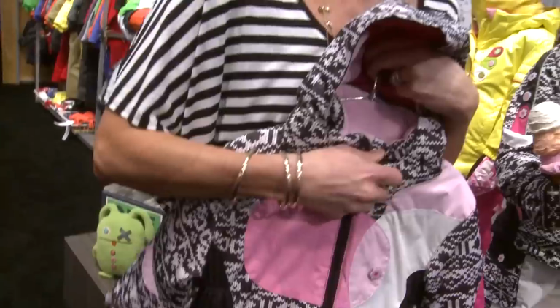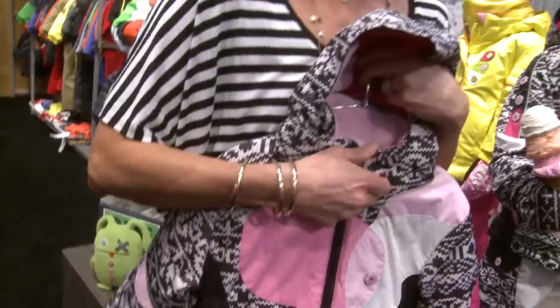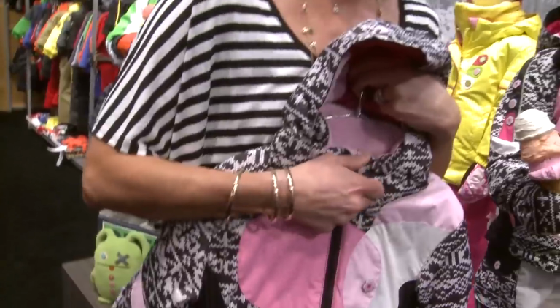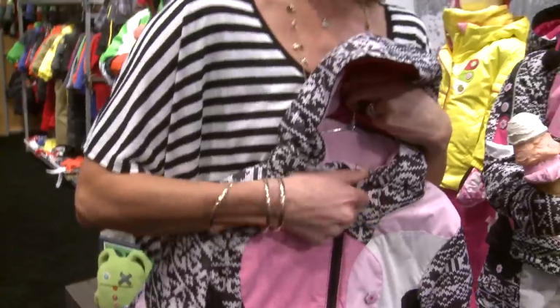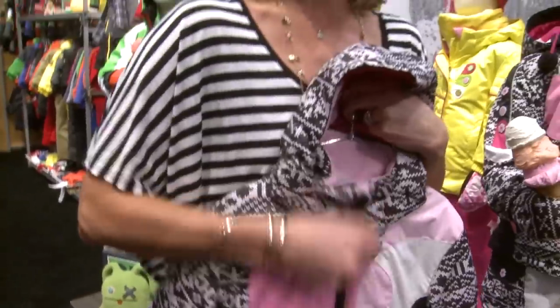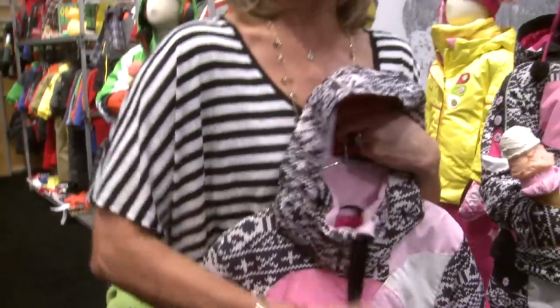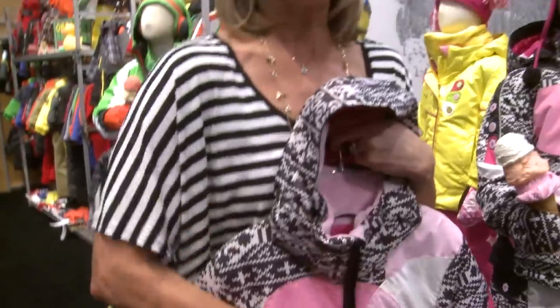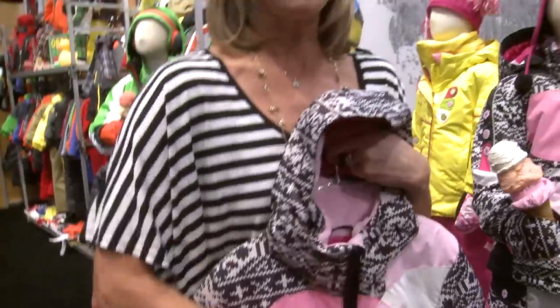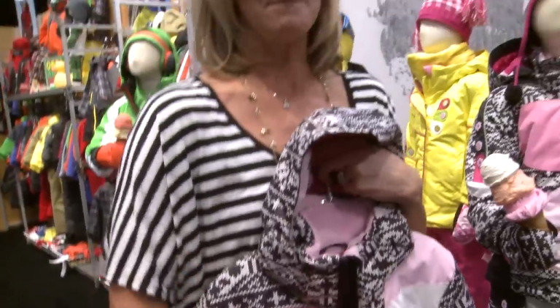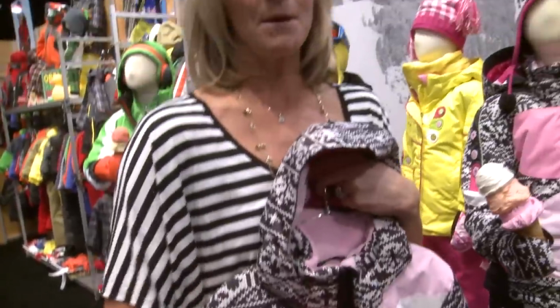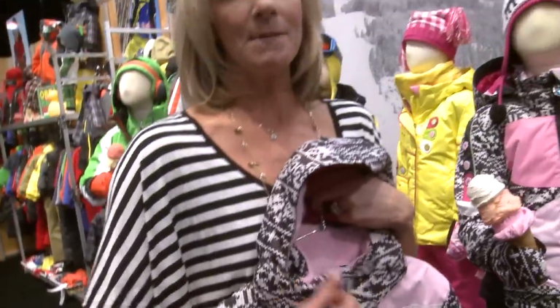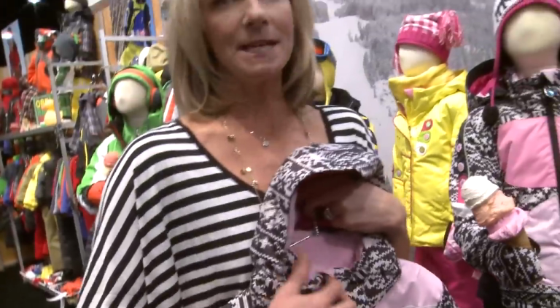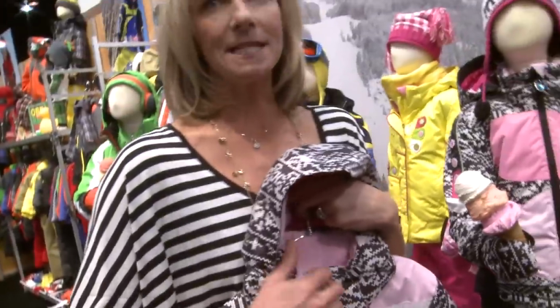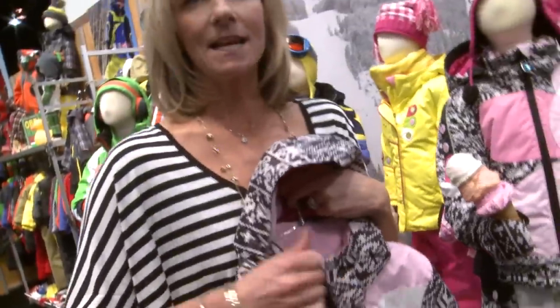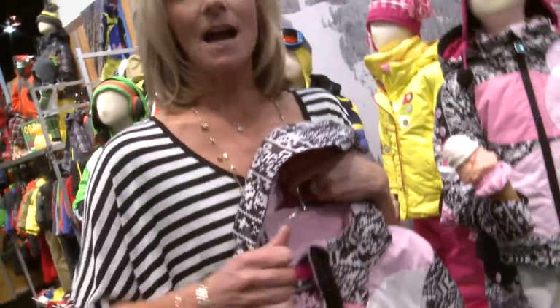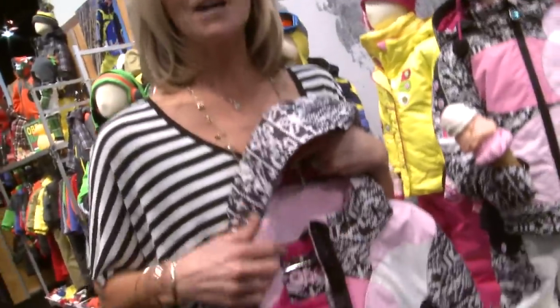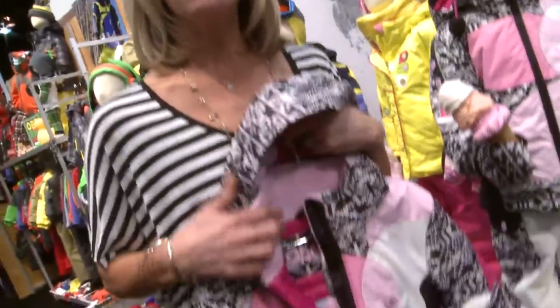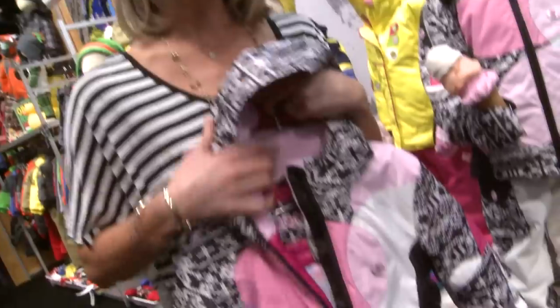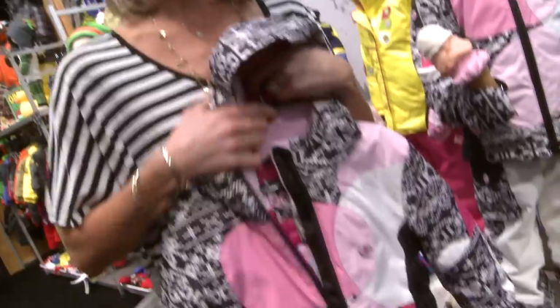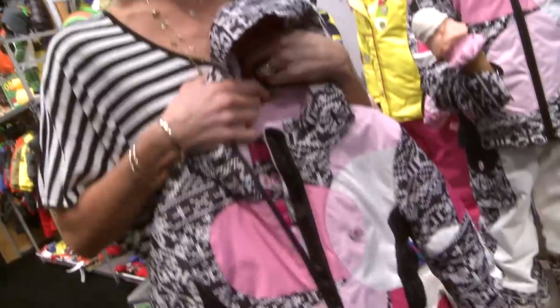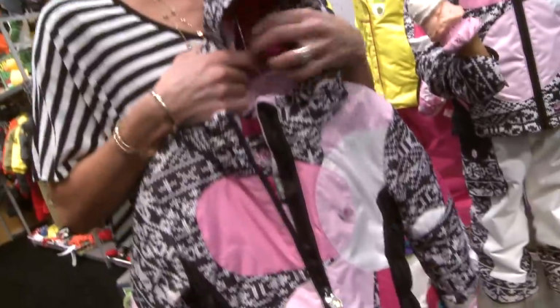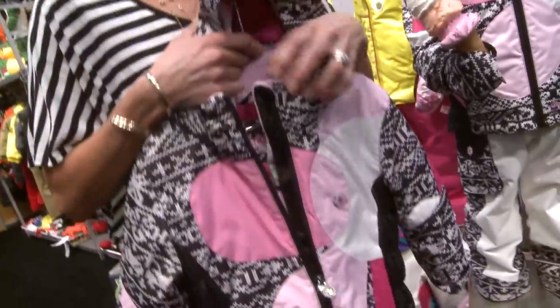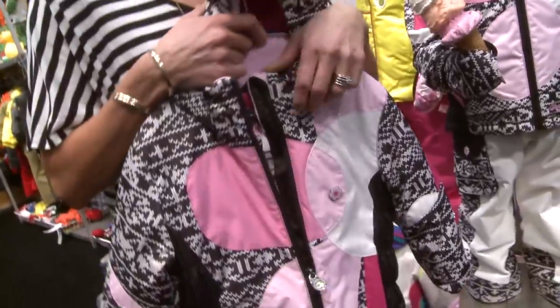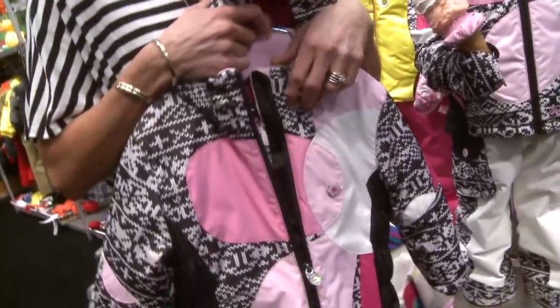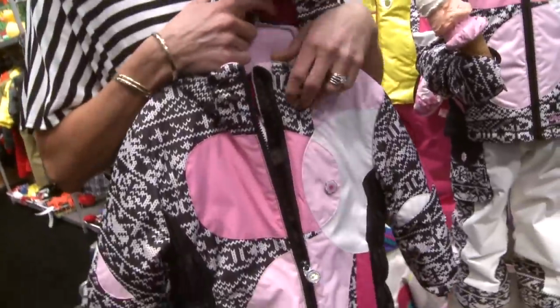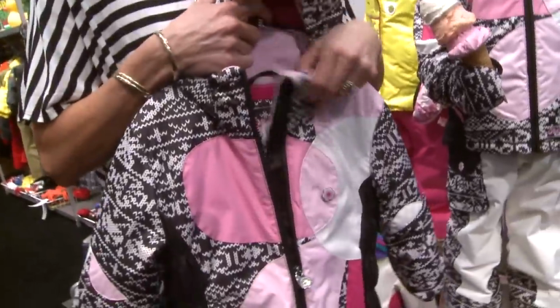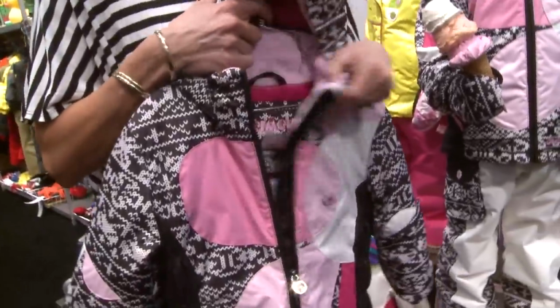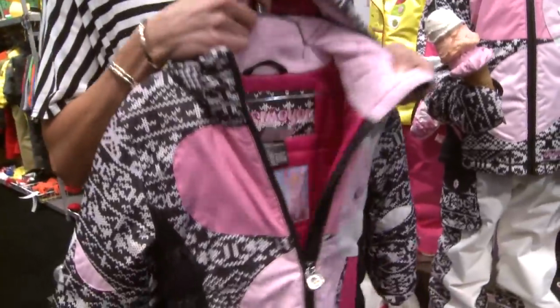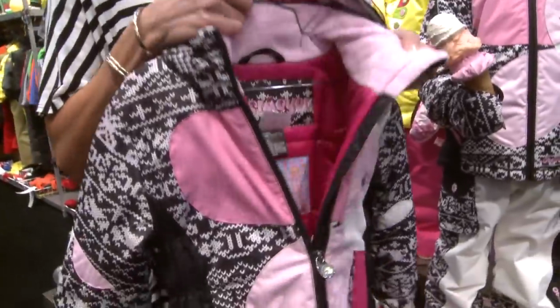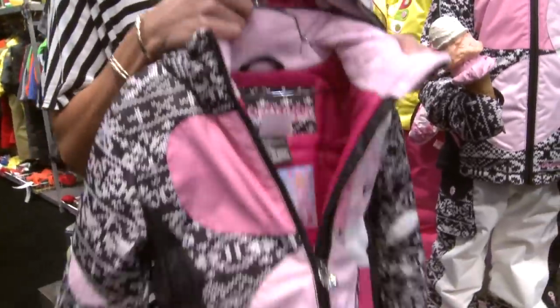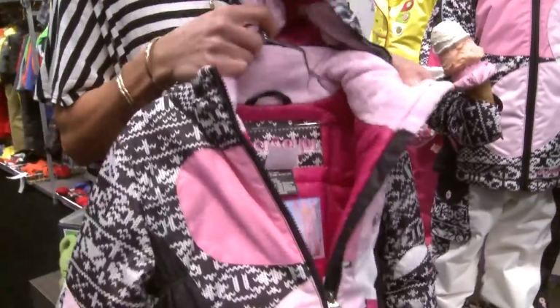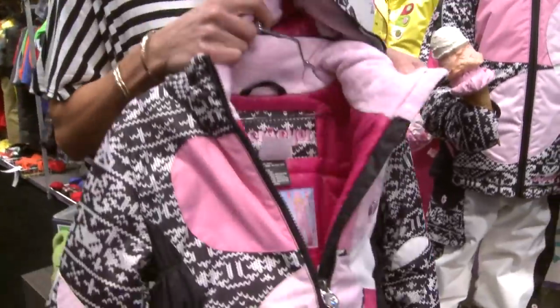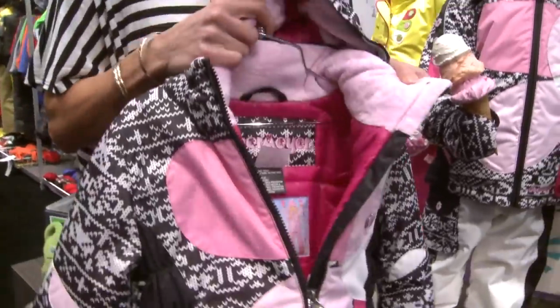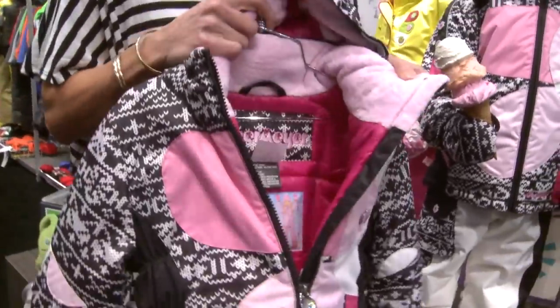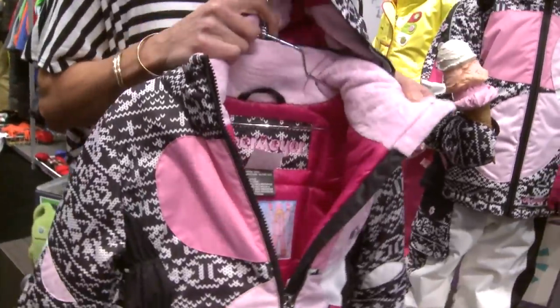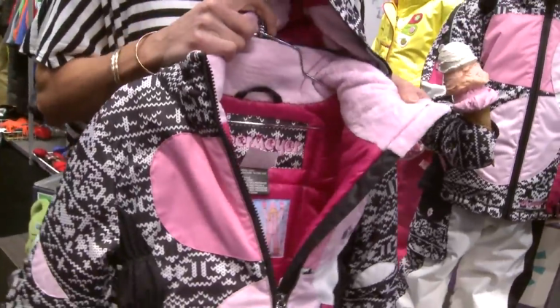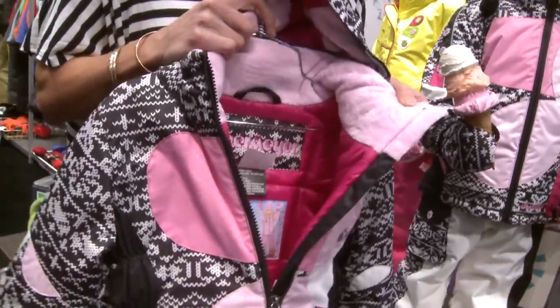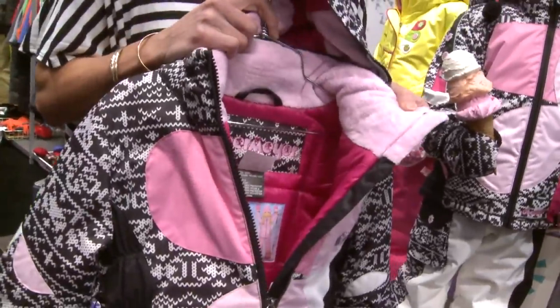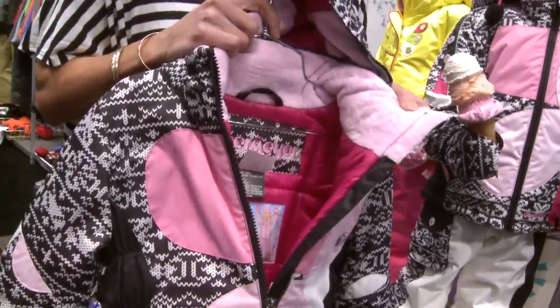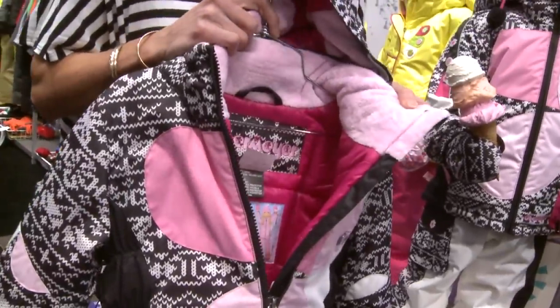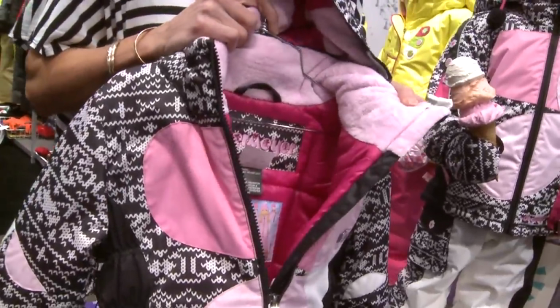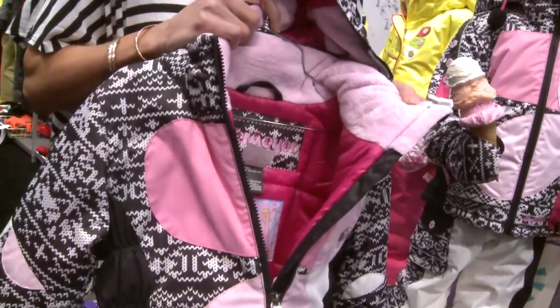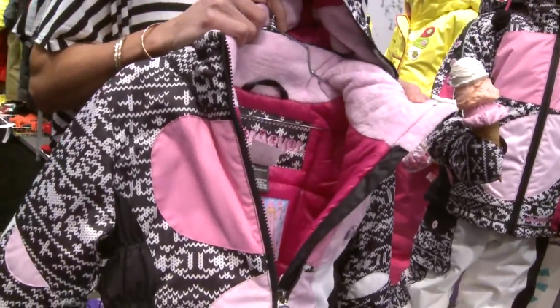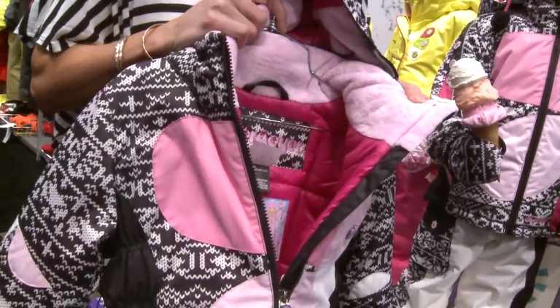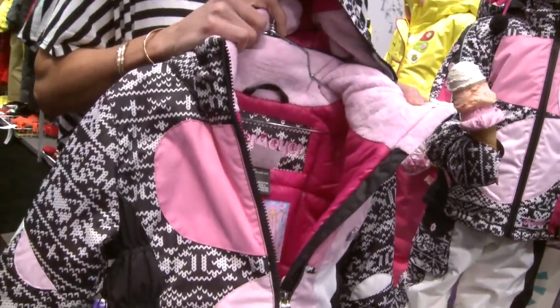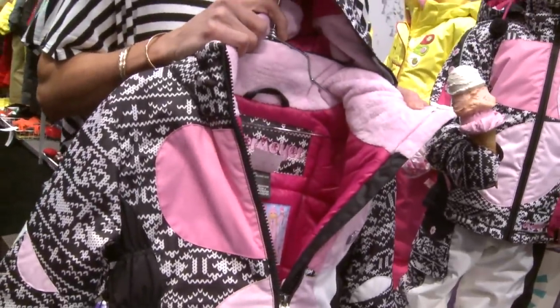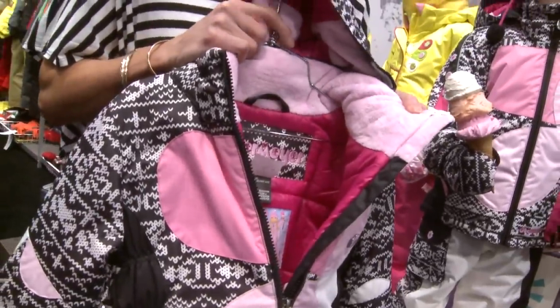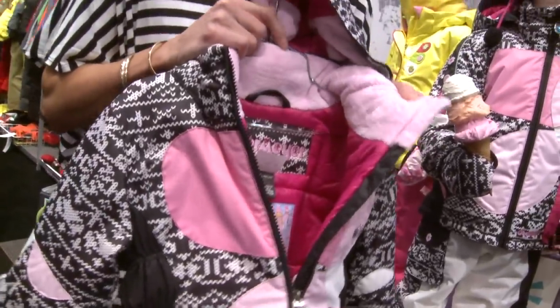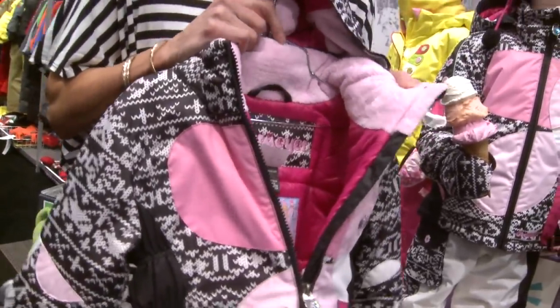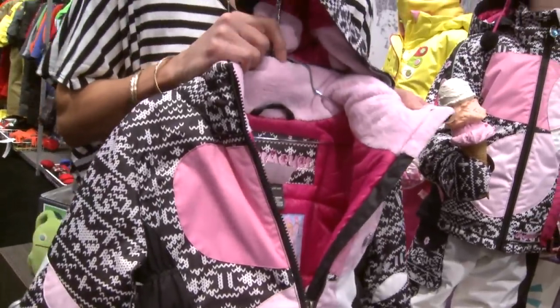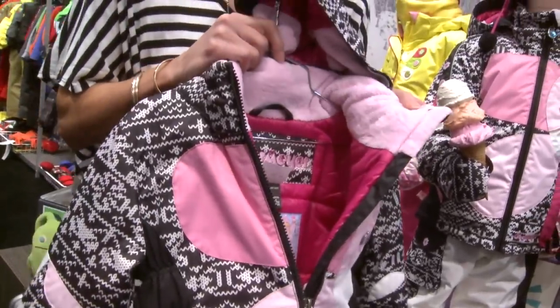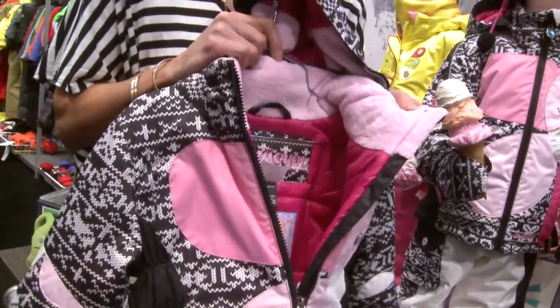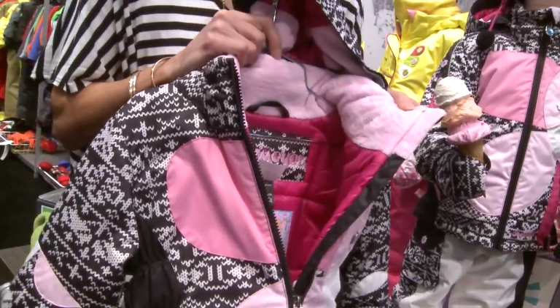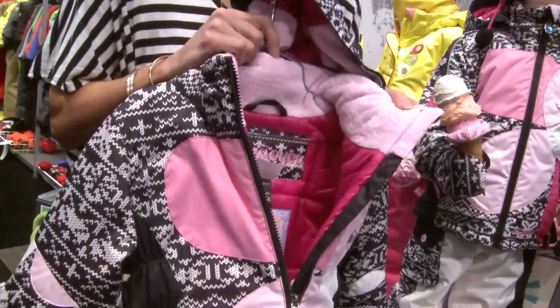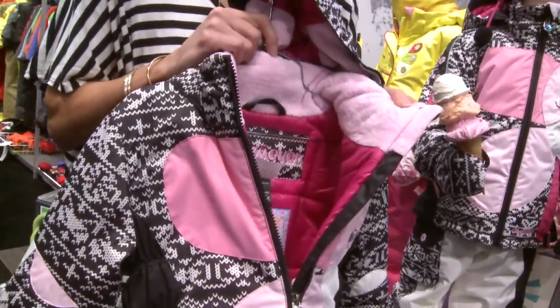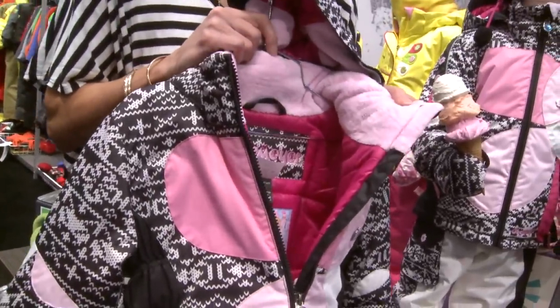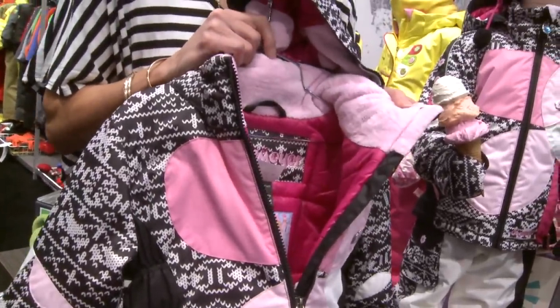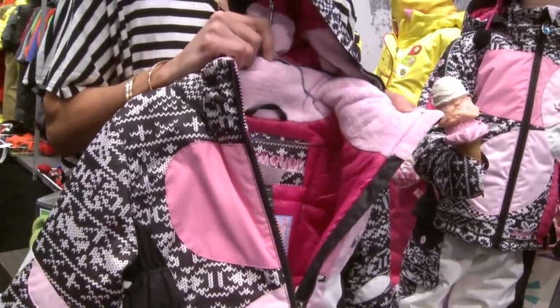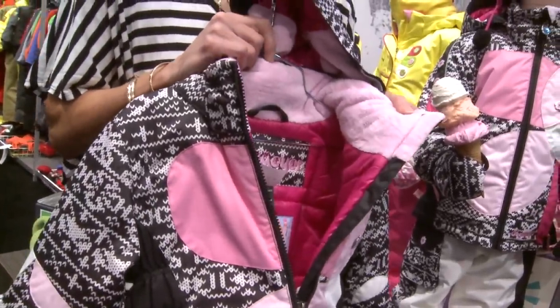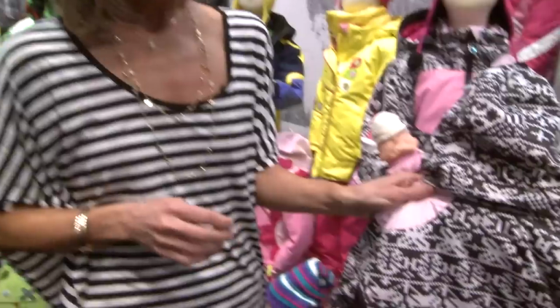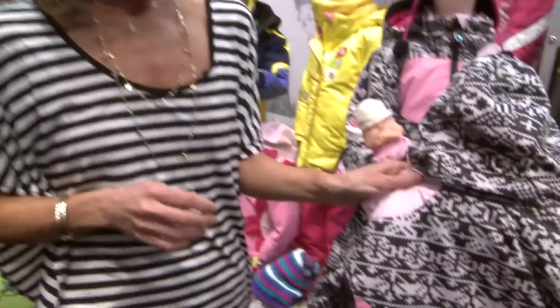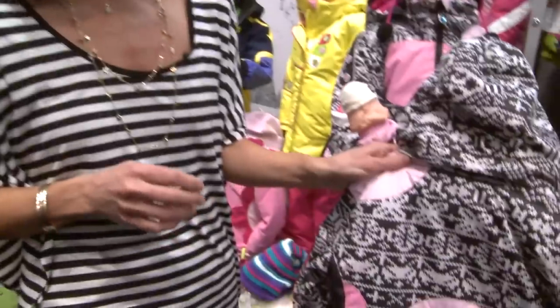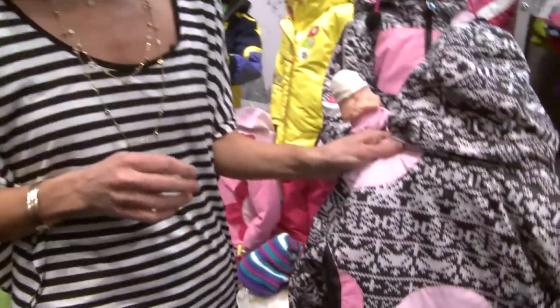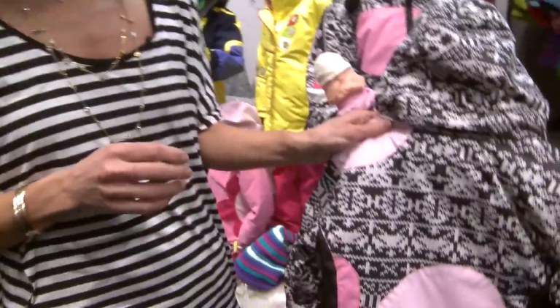We do have our amazing iGrow system, so this product will grow with the child, which is really unique and special.